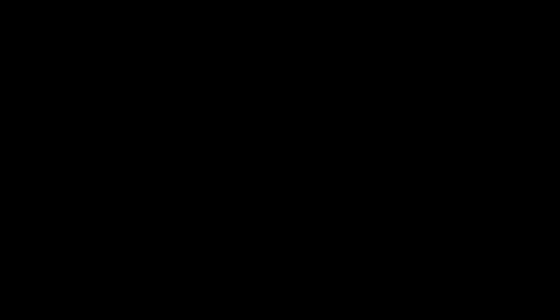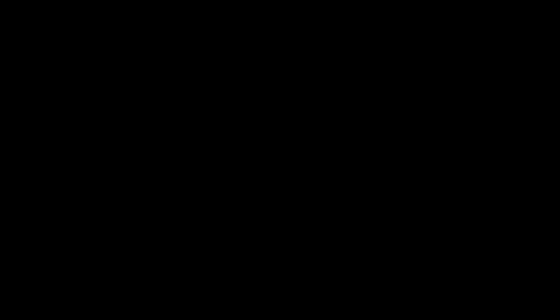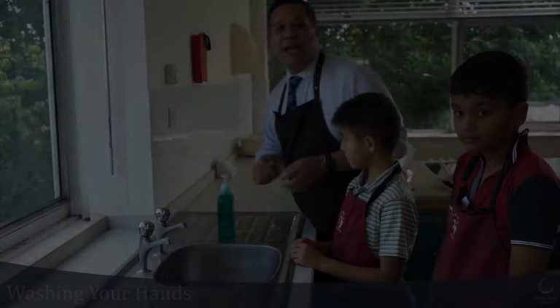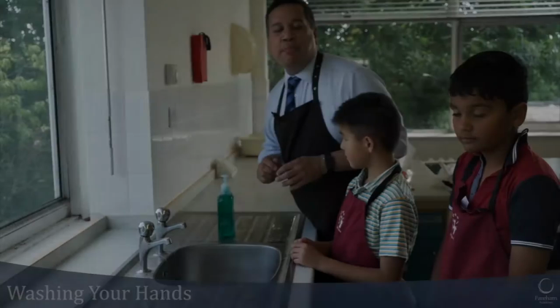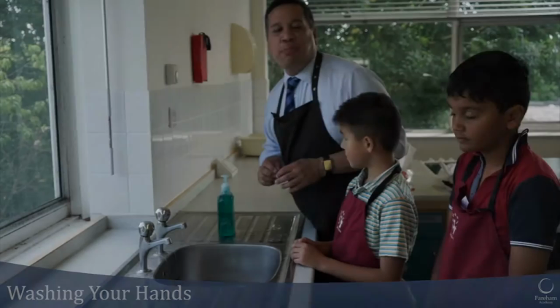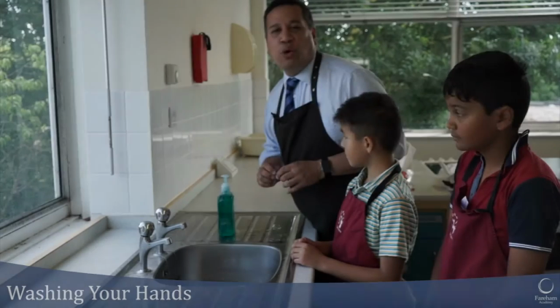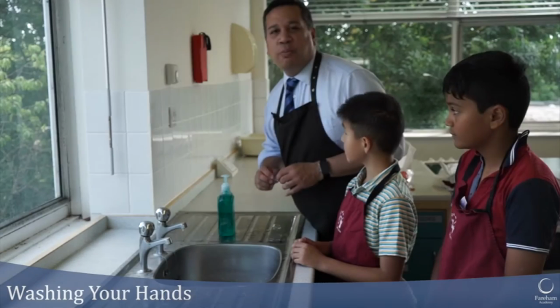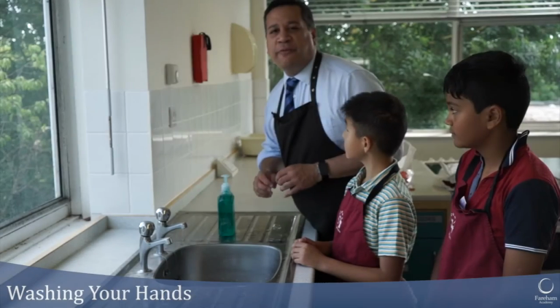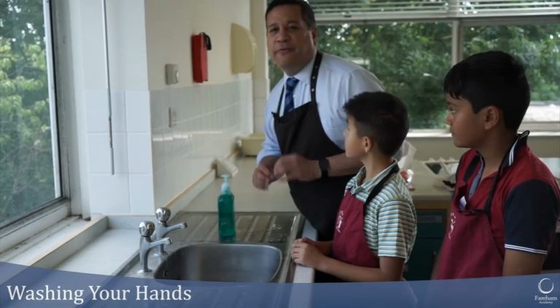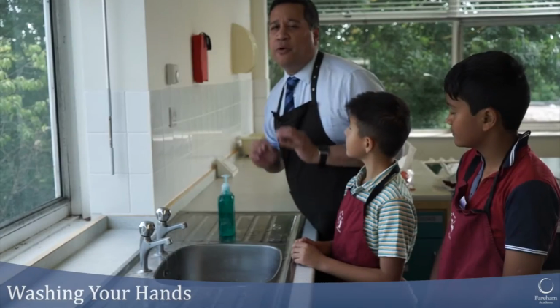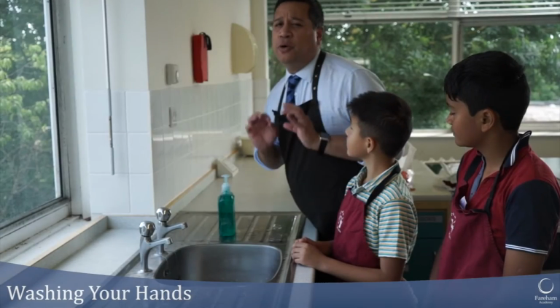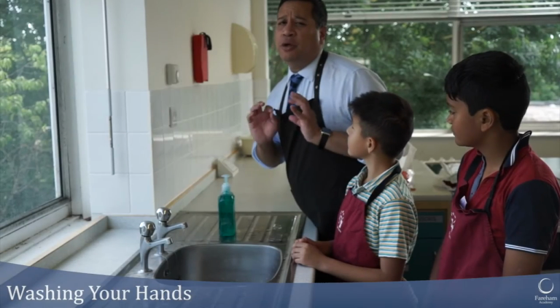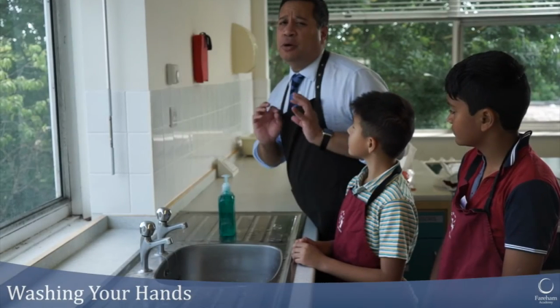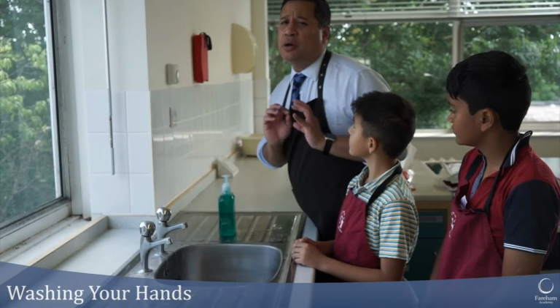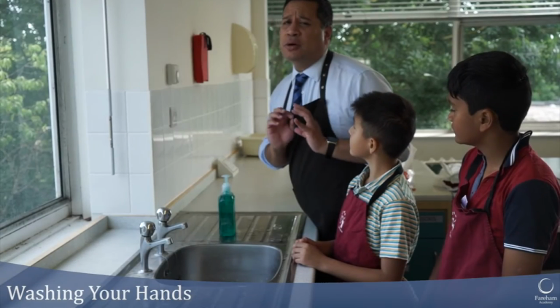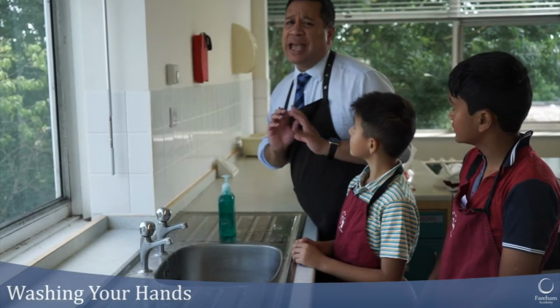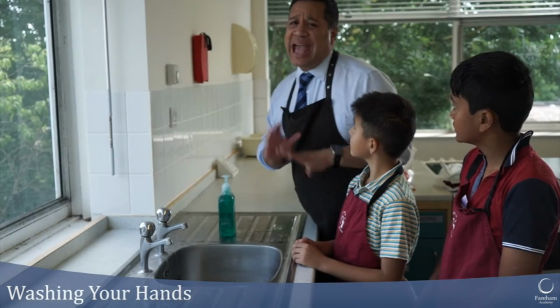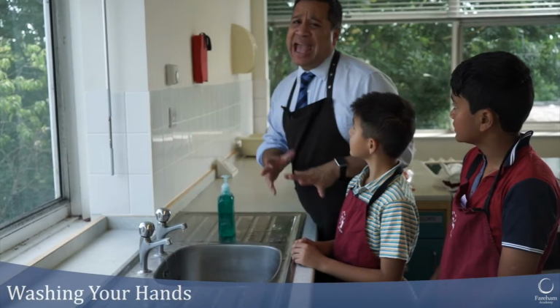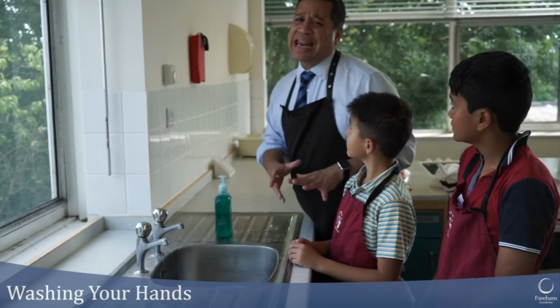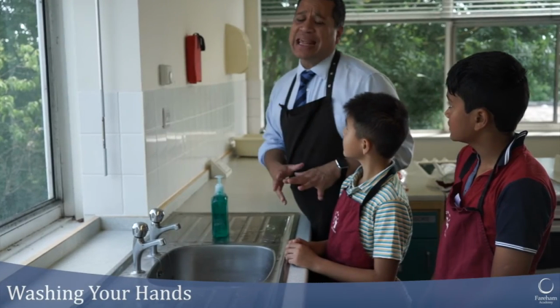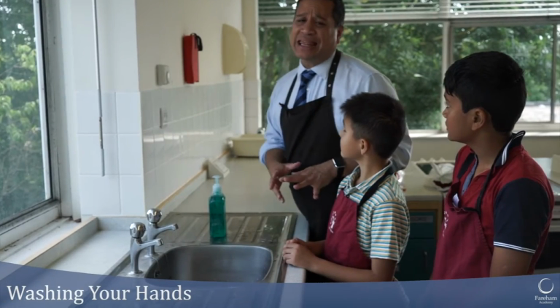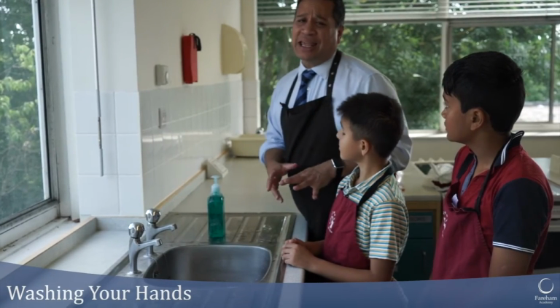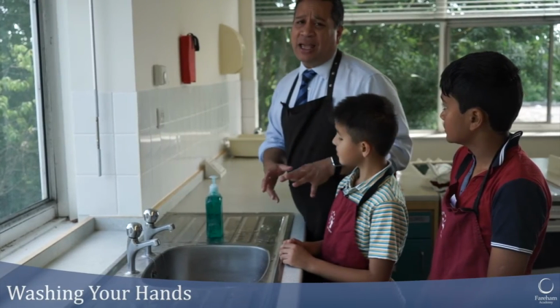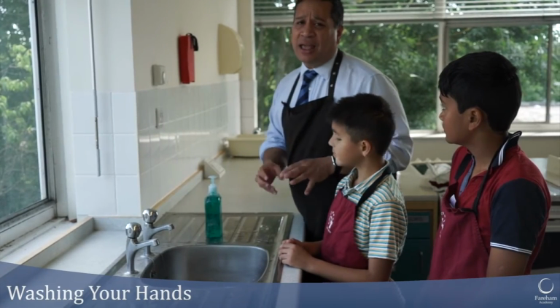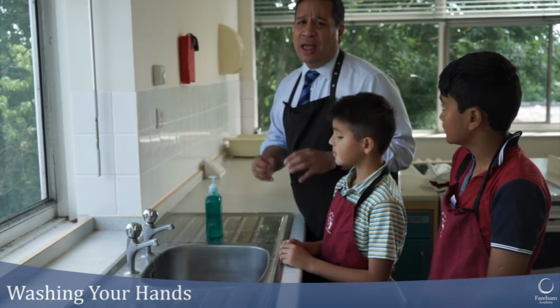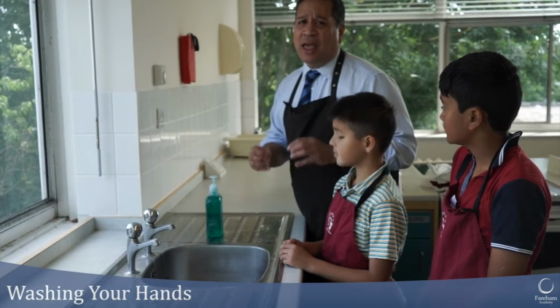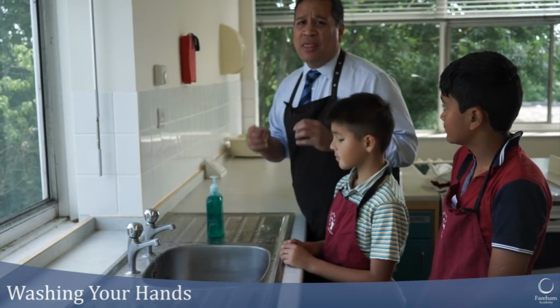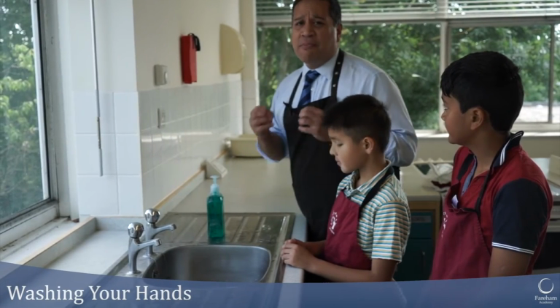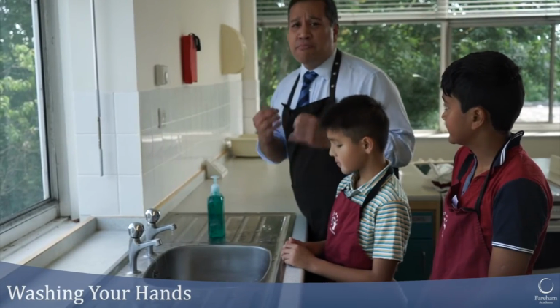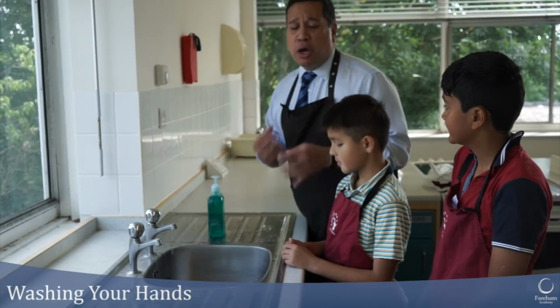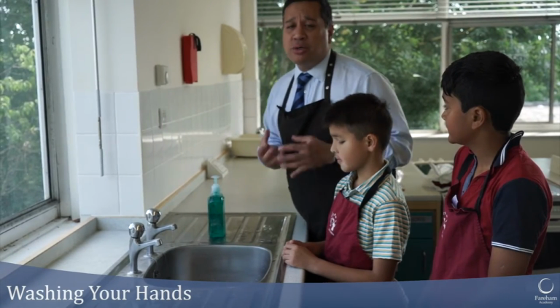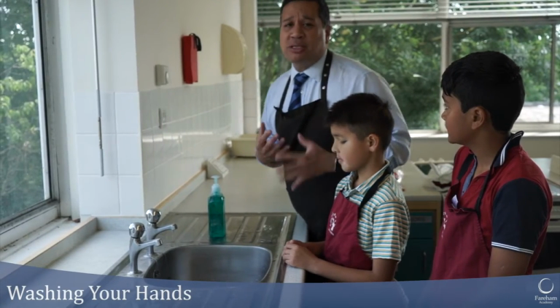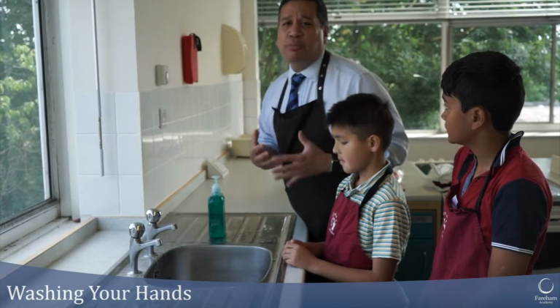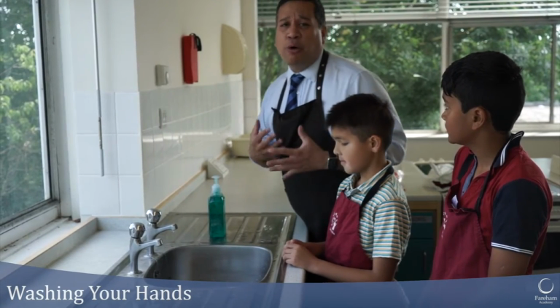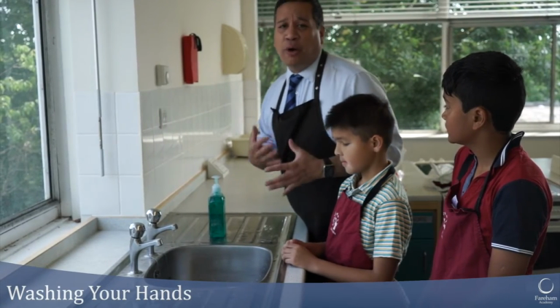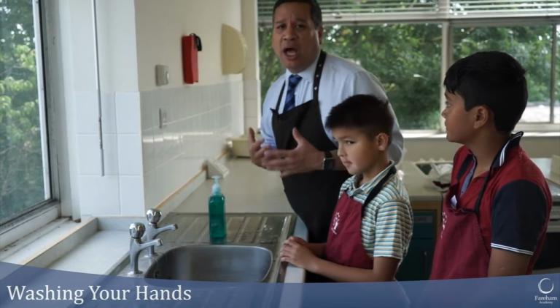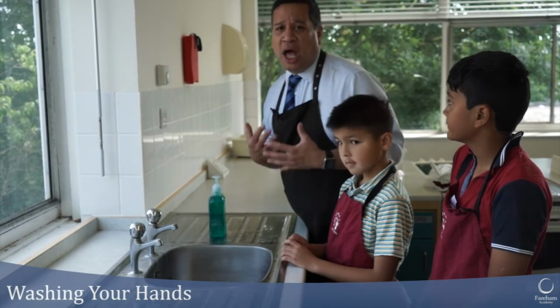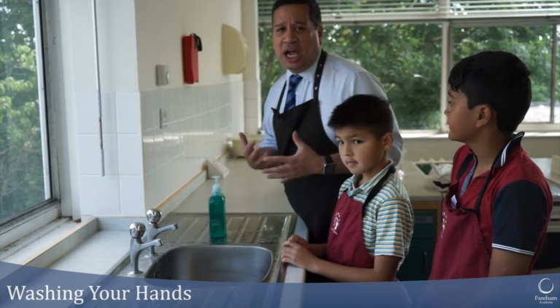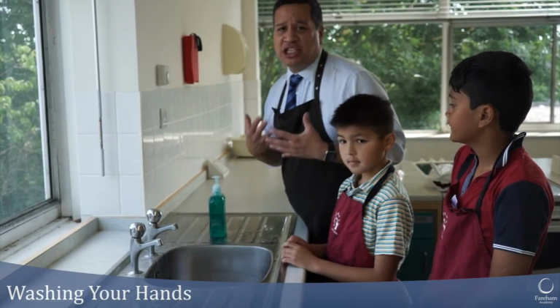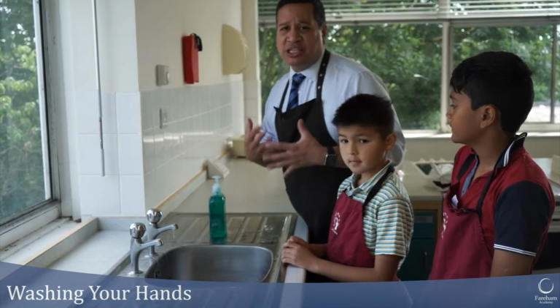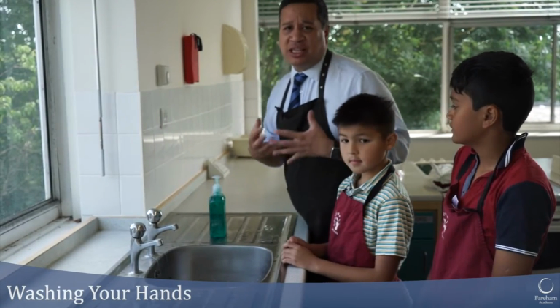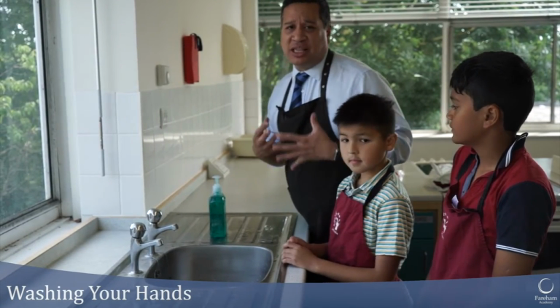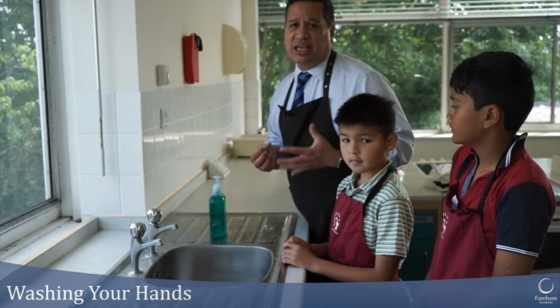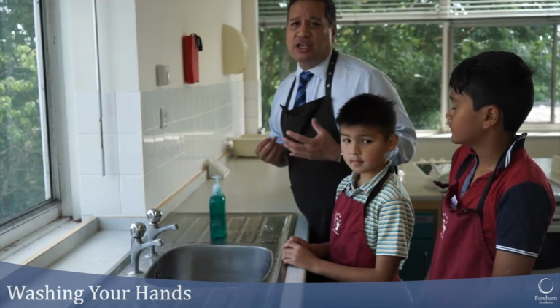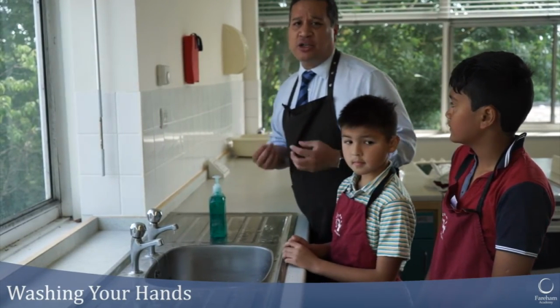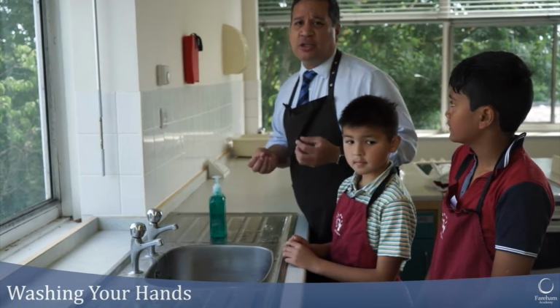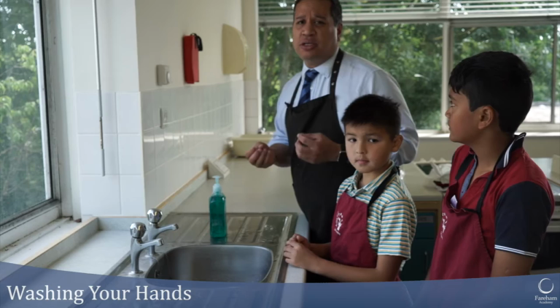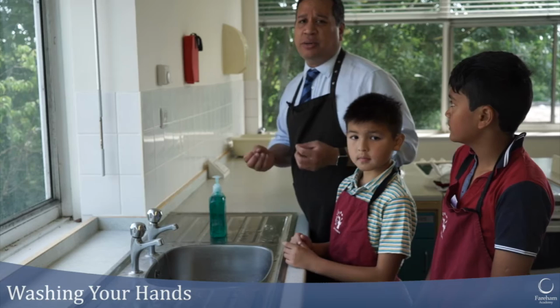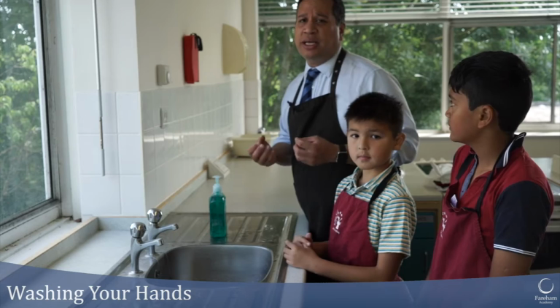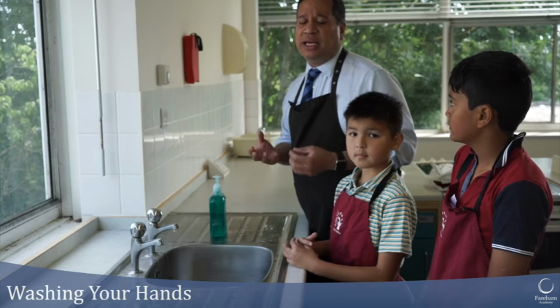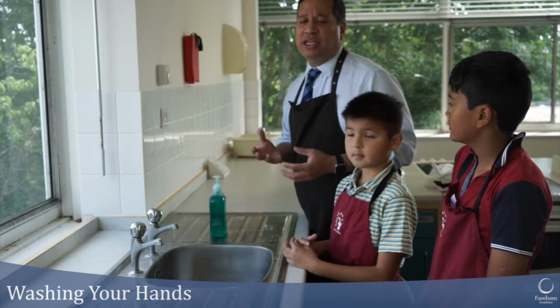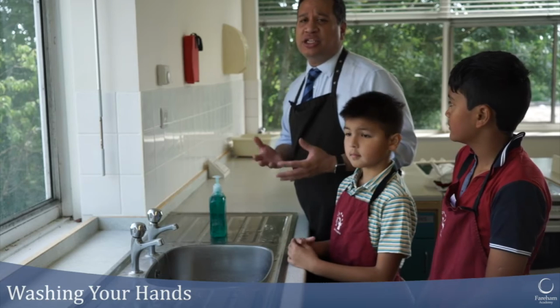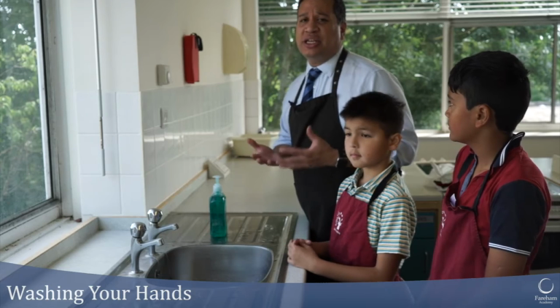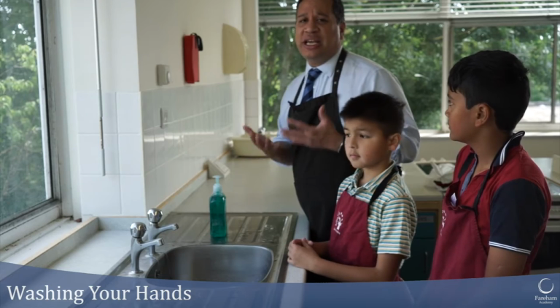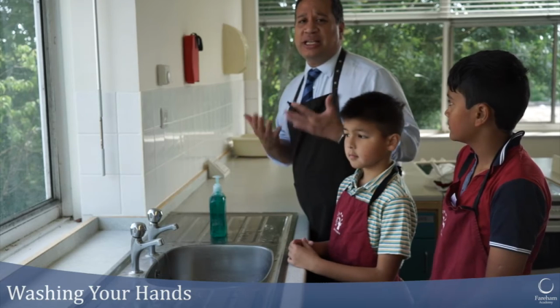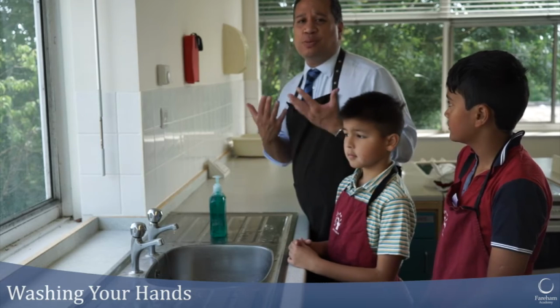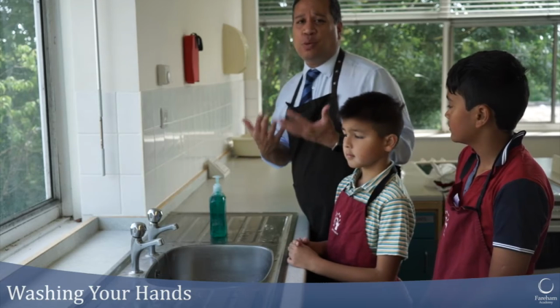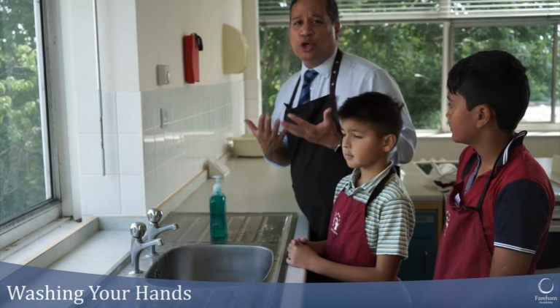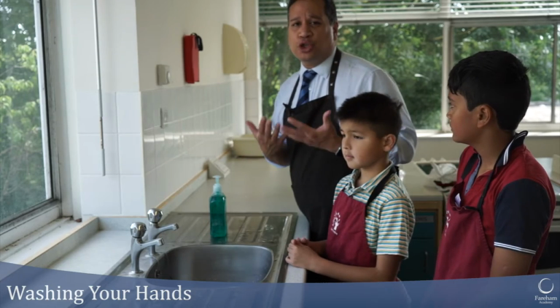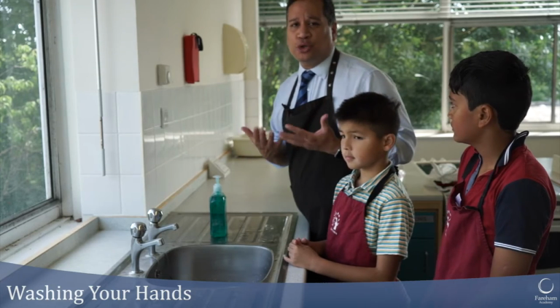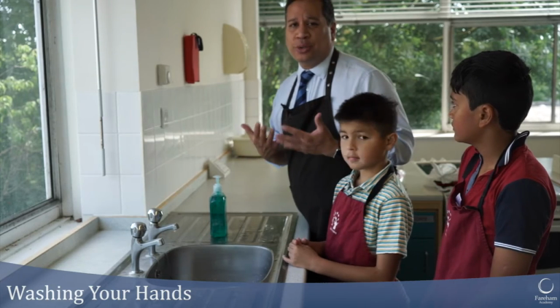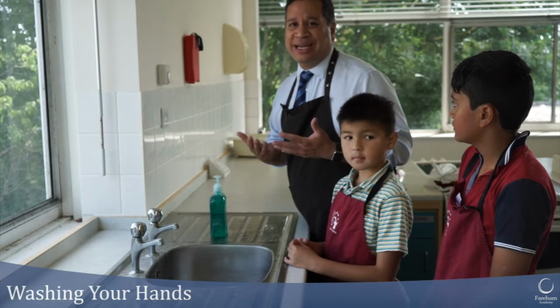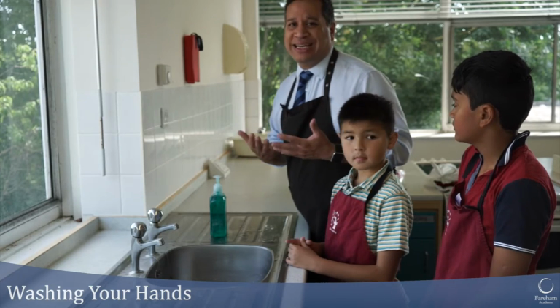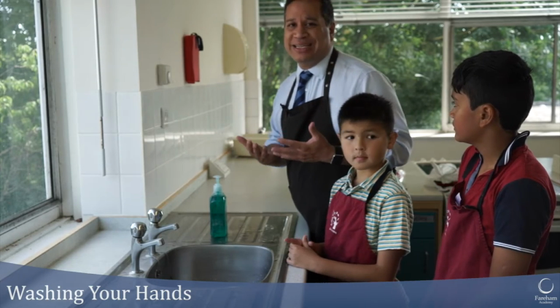Really important before you cook anything — the most important hygiene thing you should do in the kitchen is wash your hands.